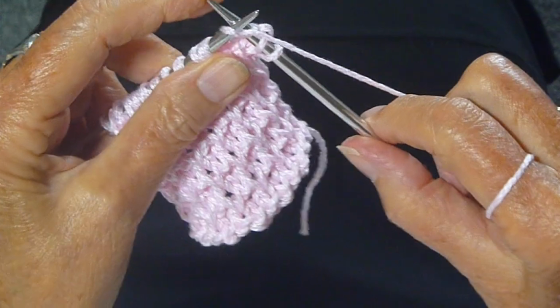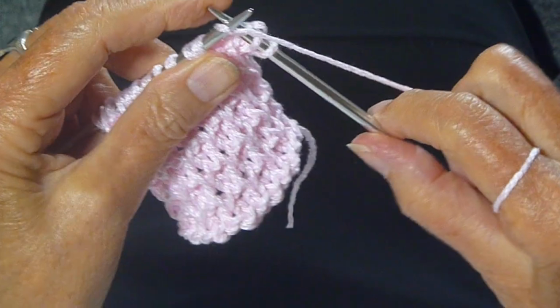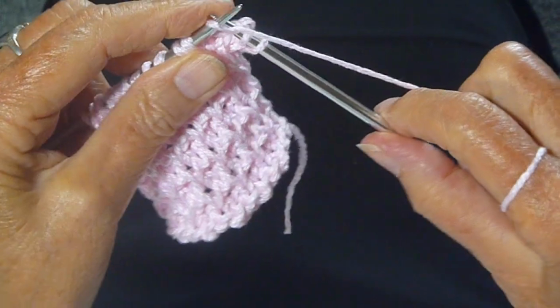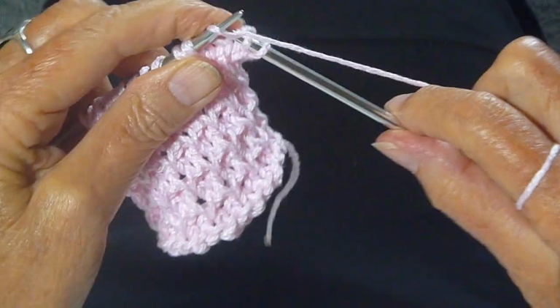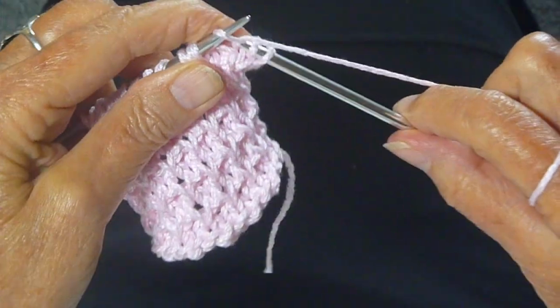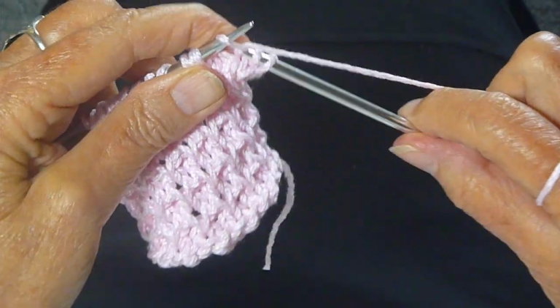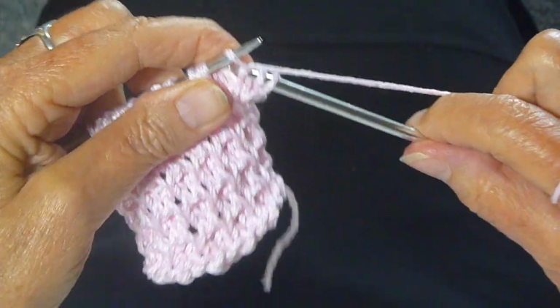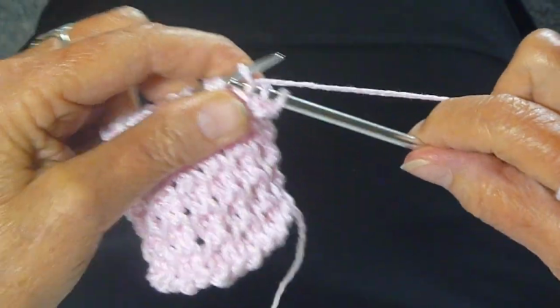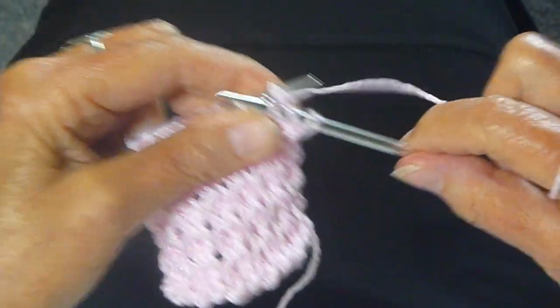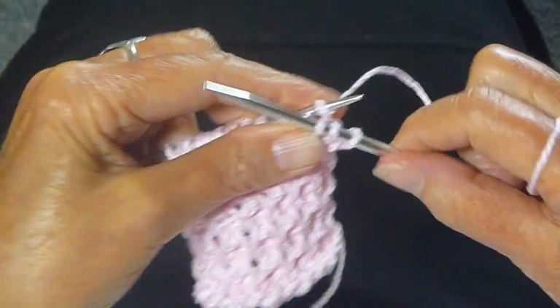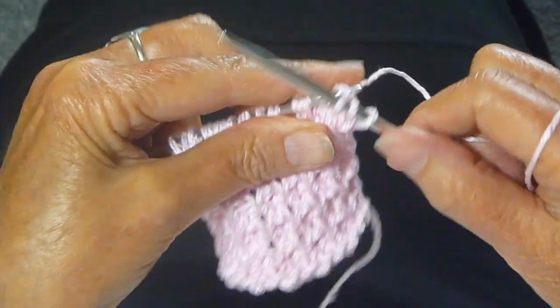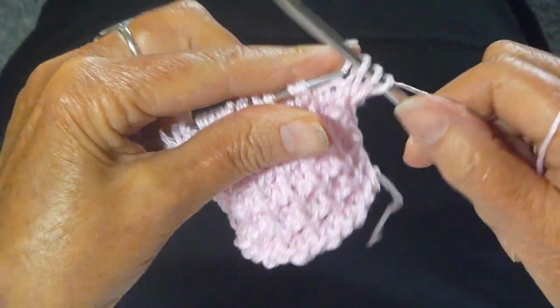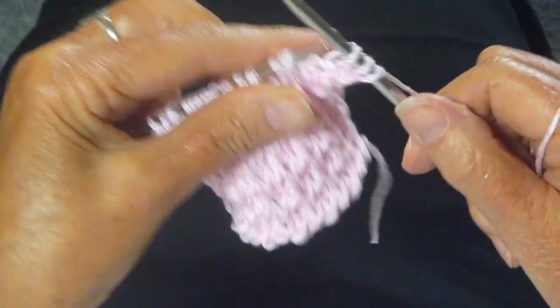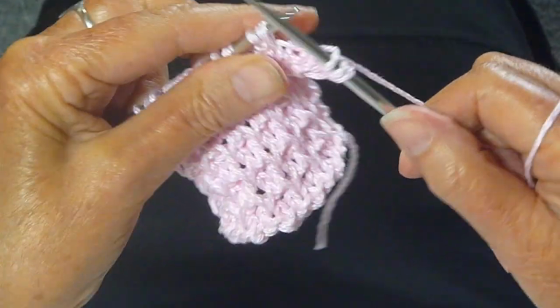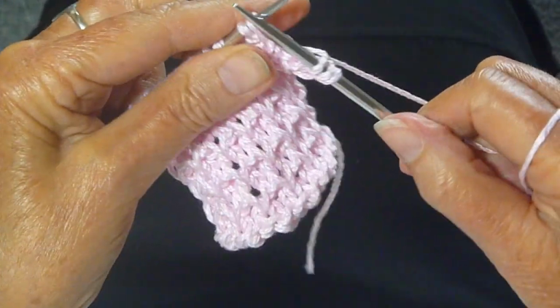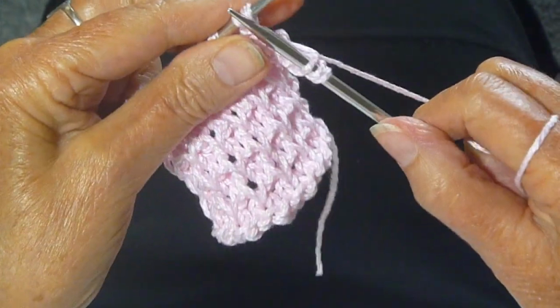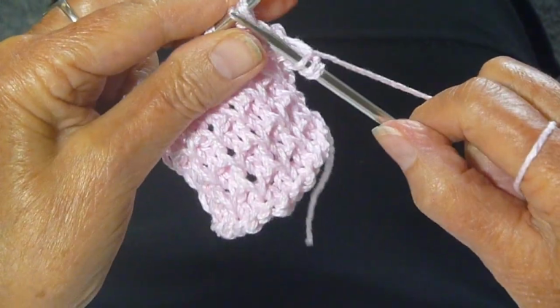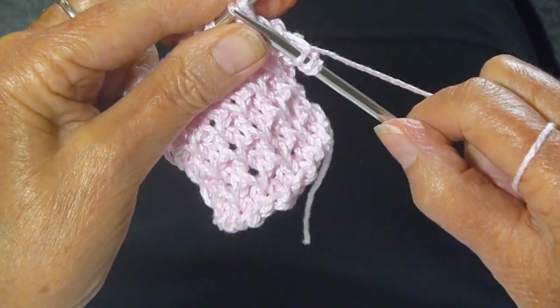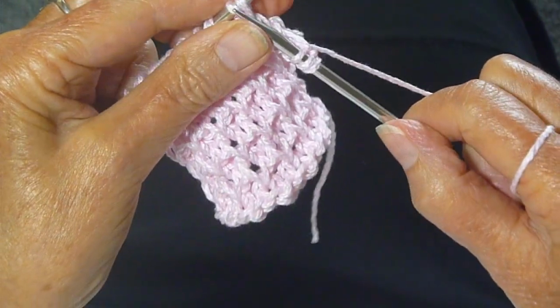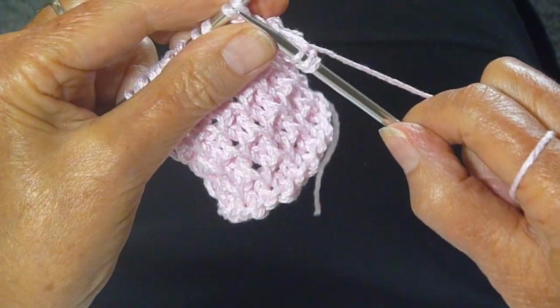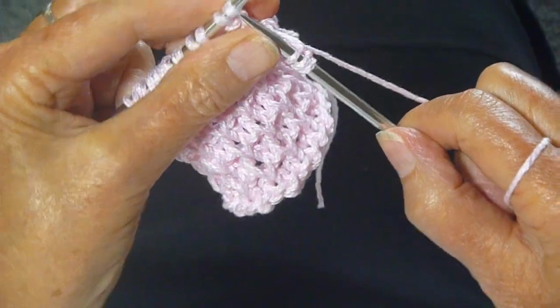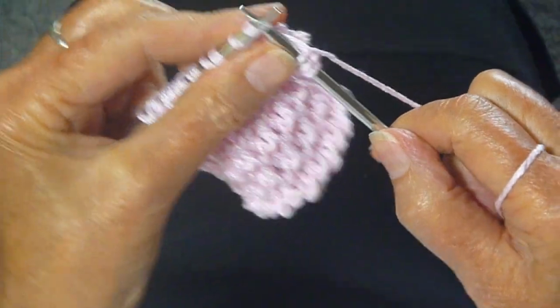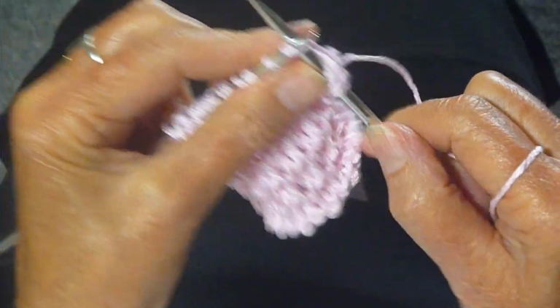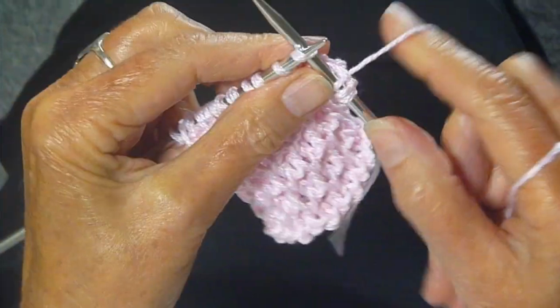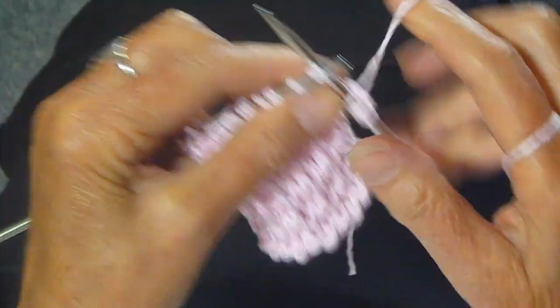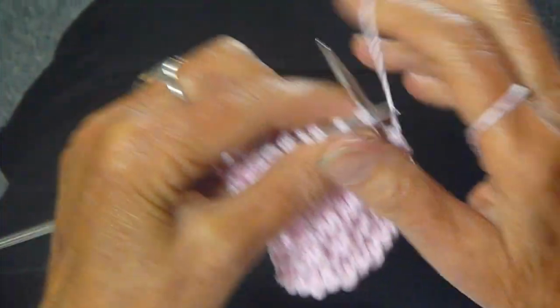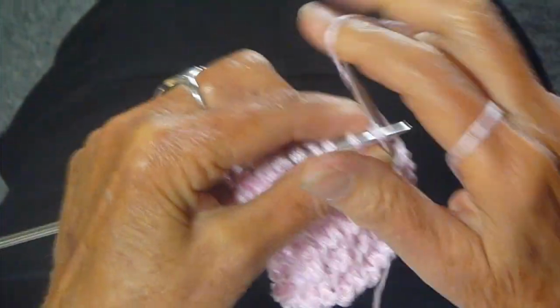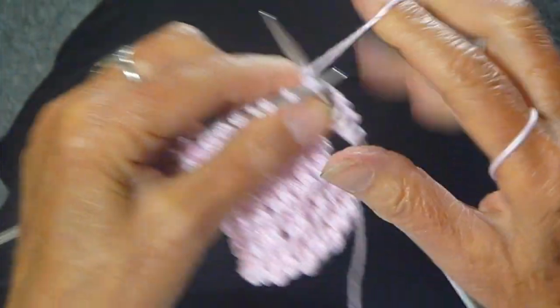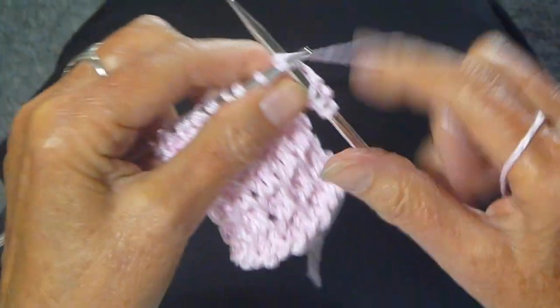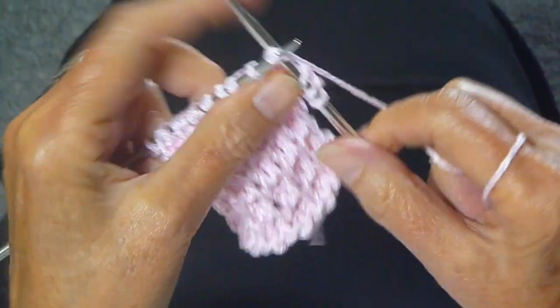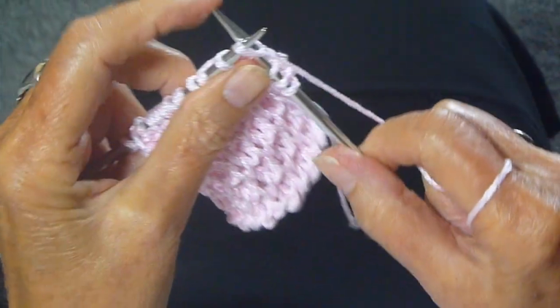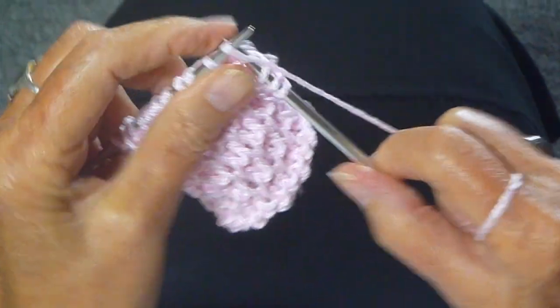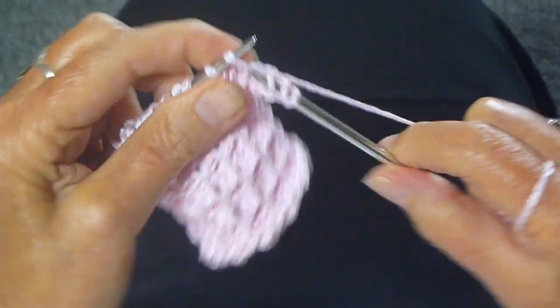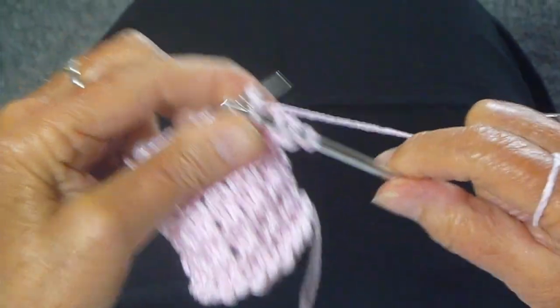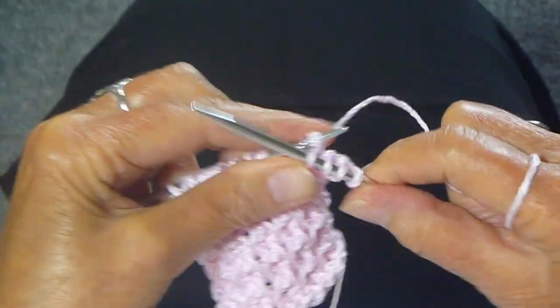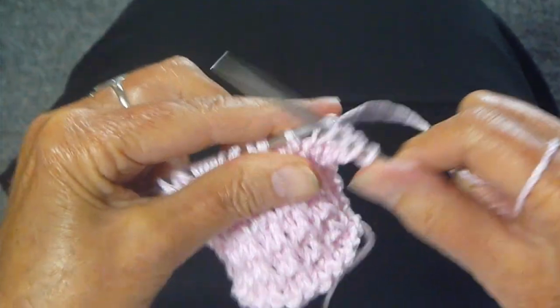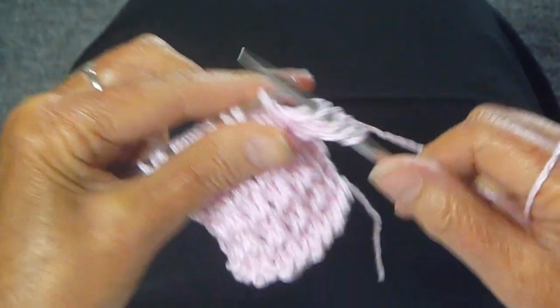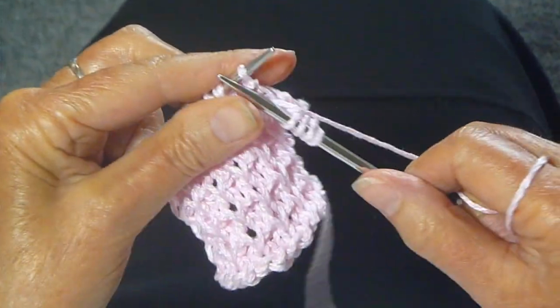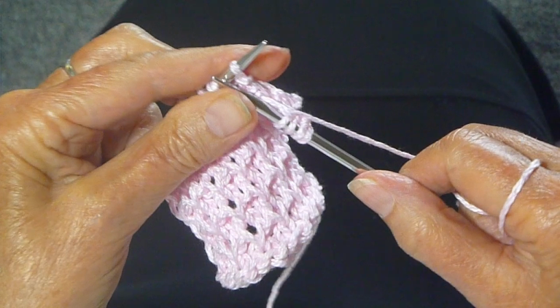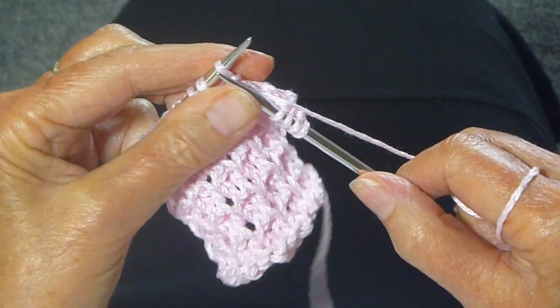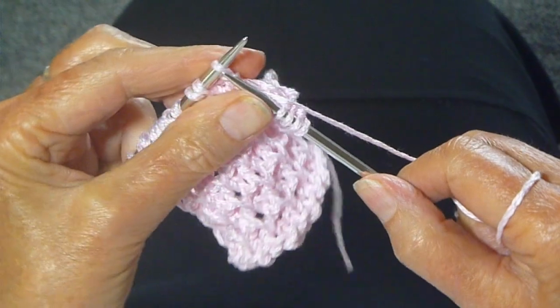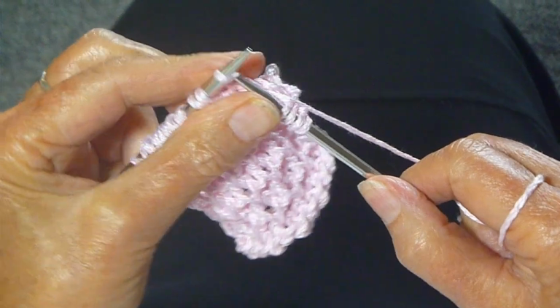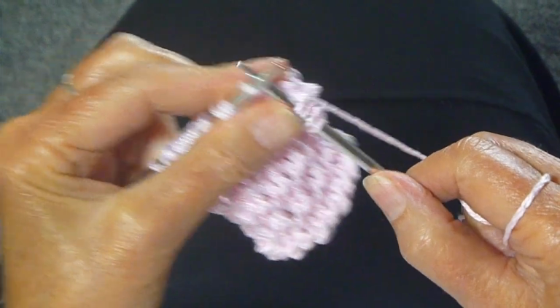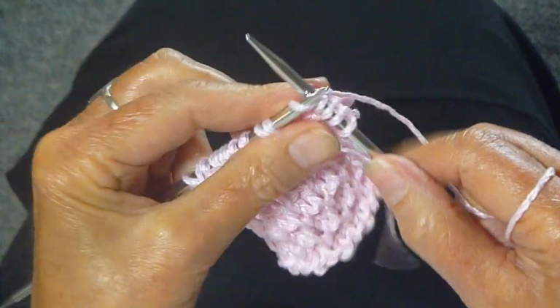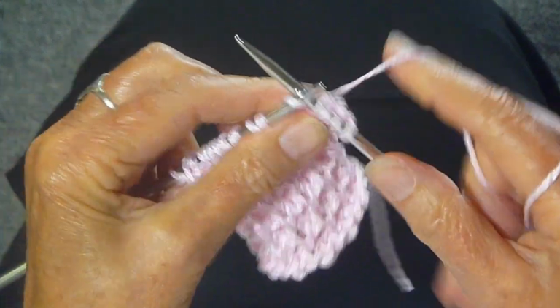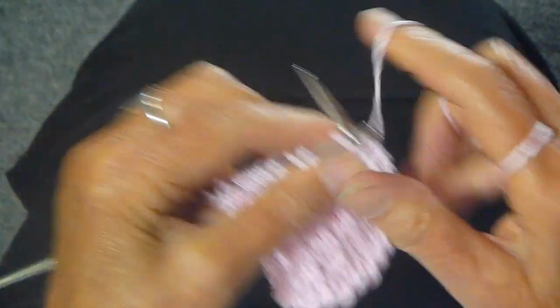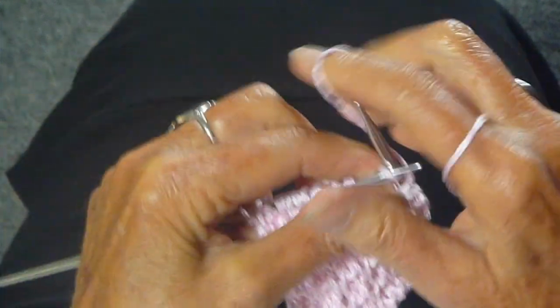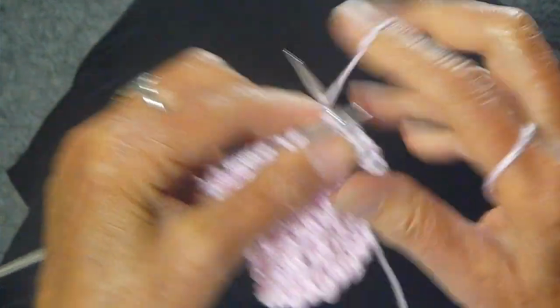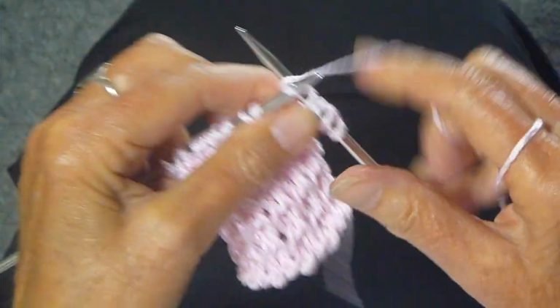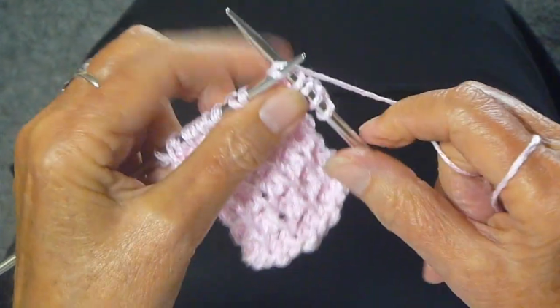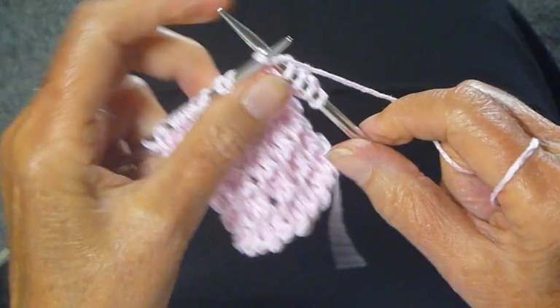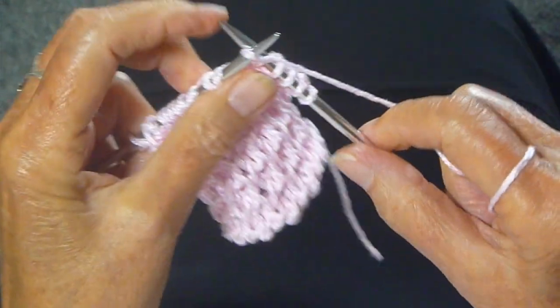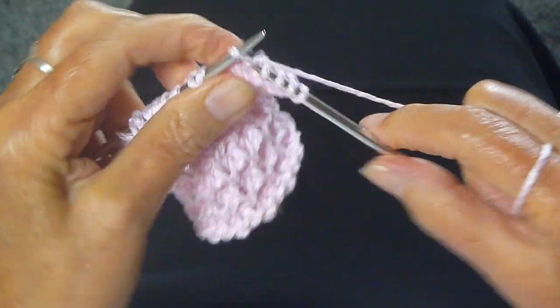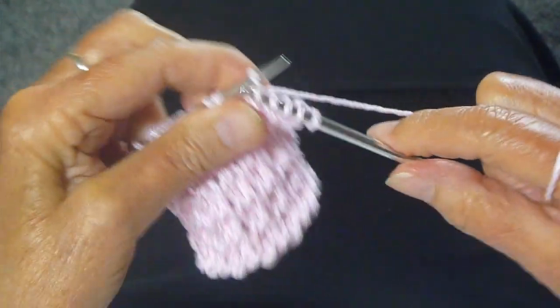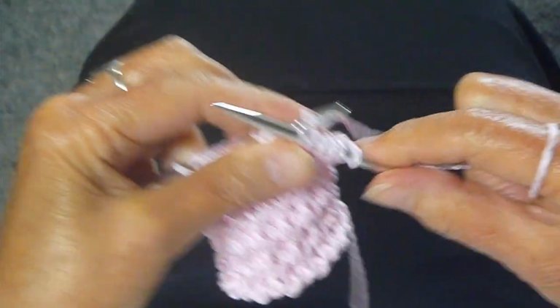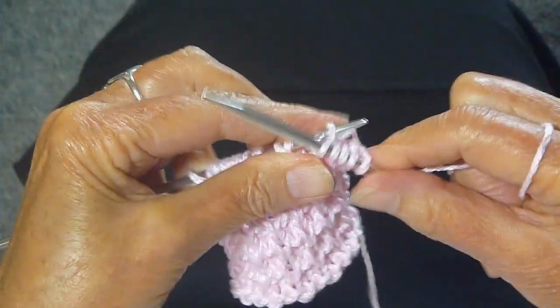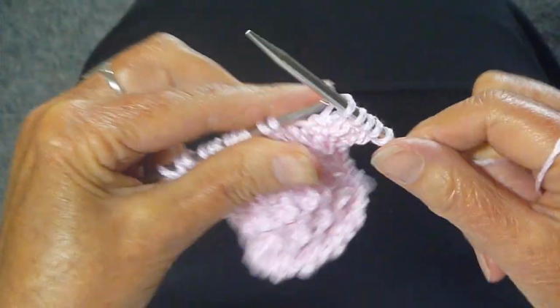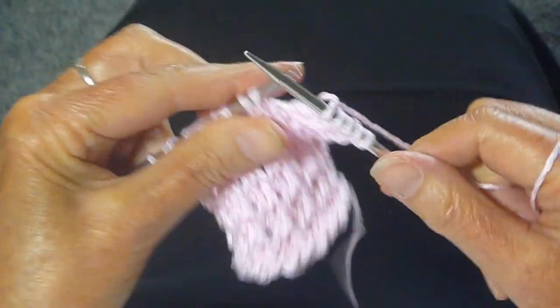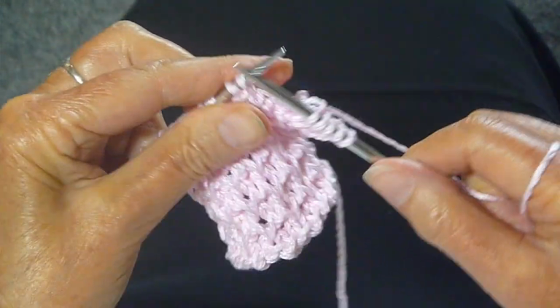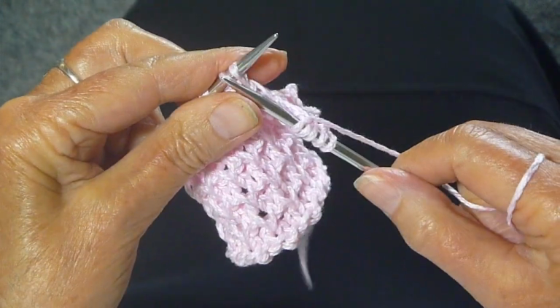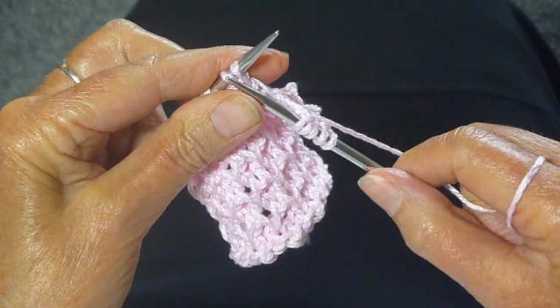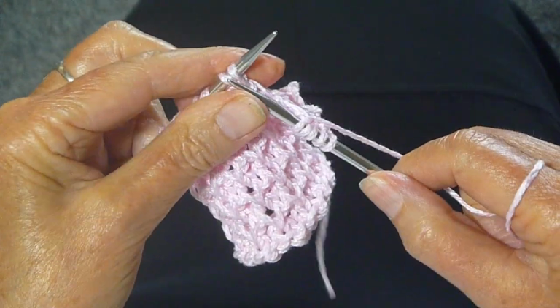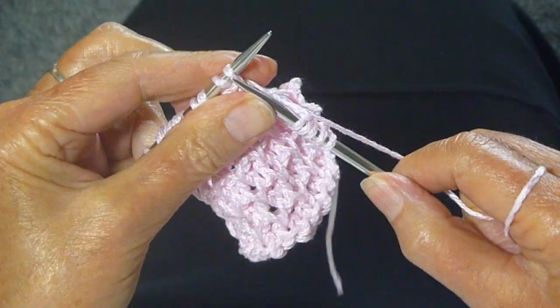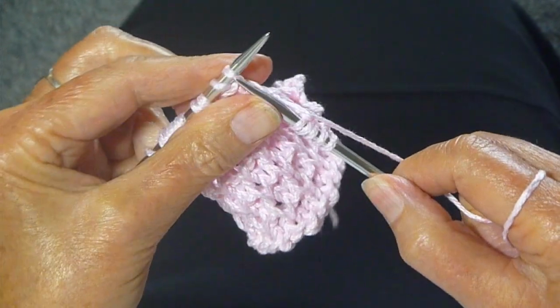The first row you knit all the stitches. Easy peasy — knit every stitch.